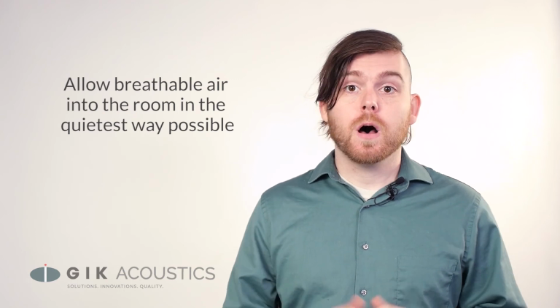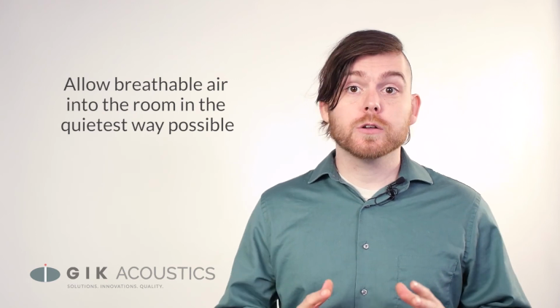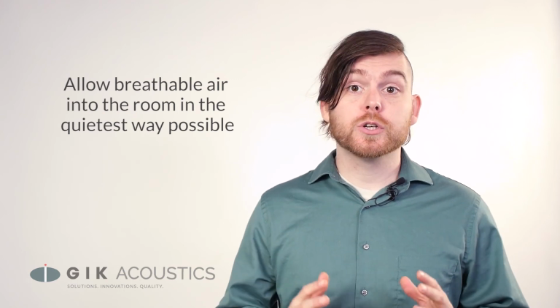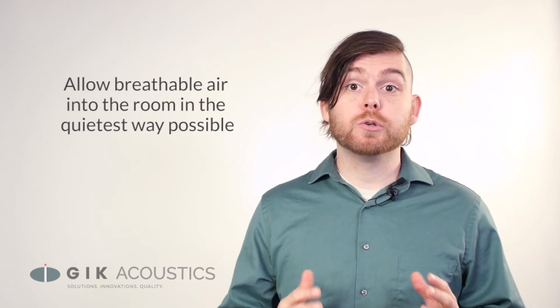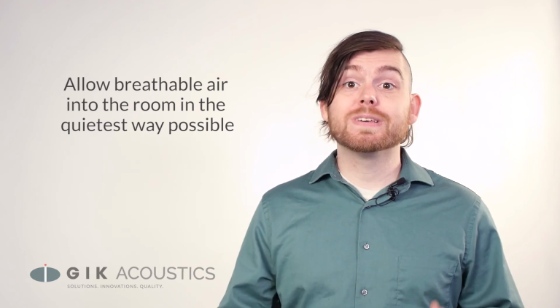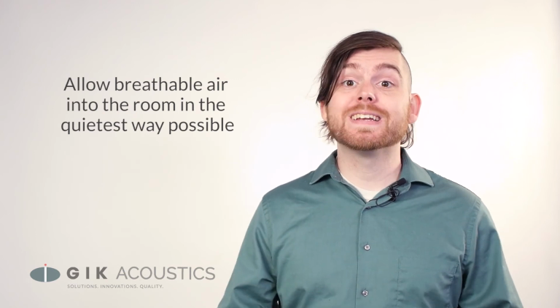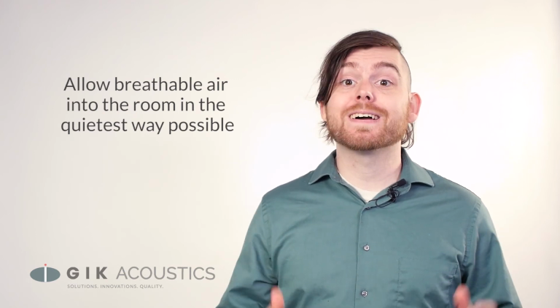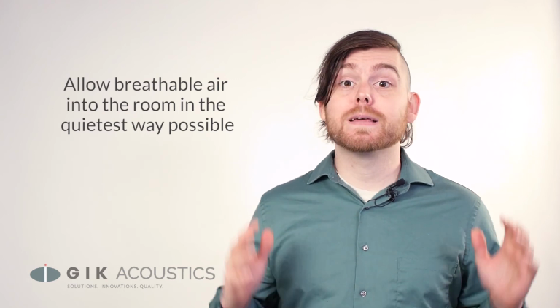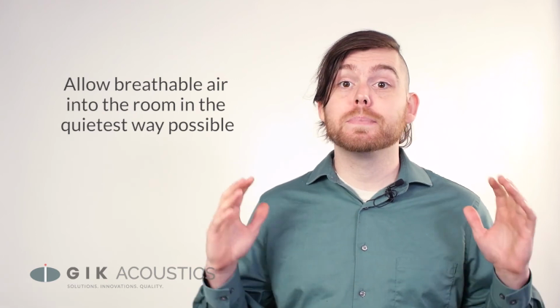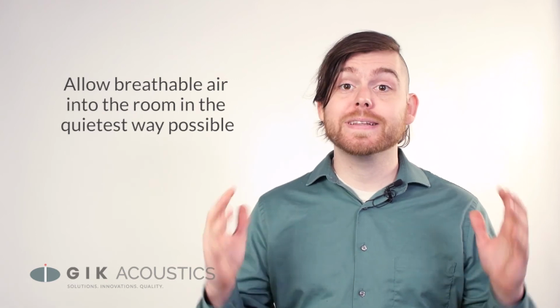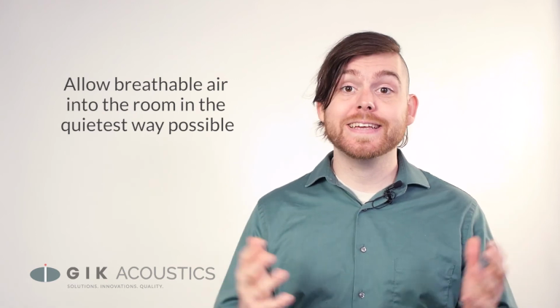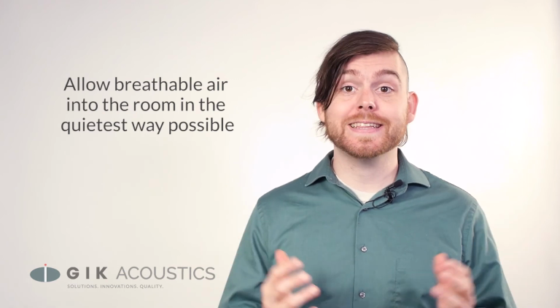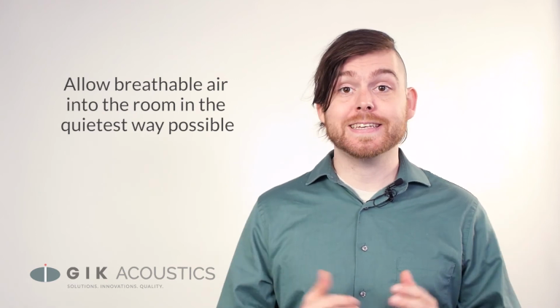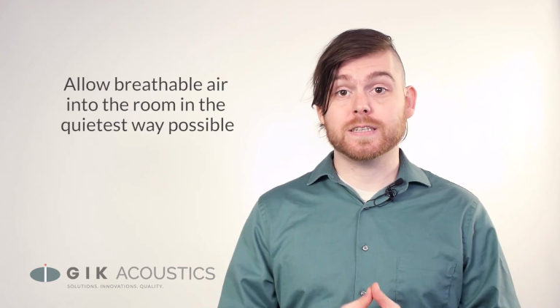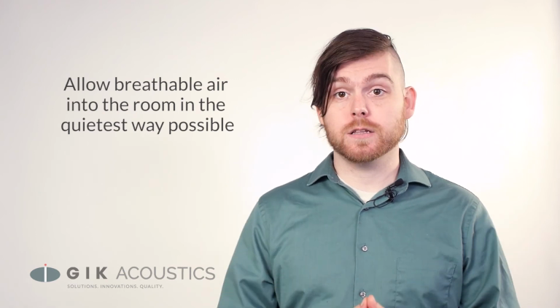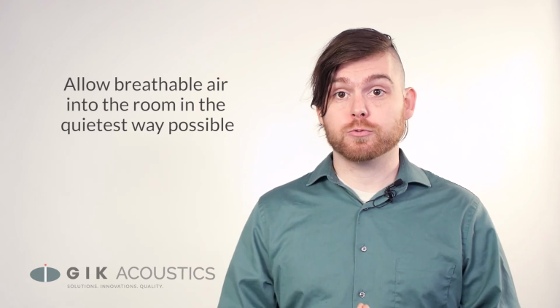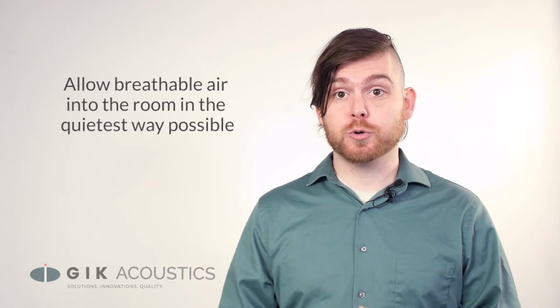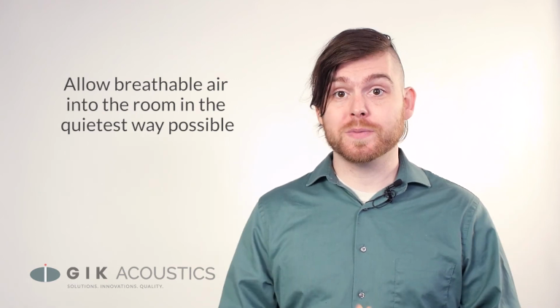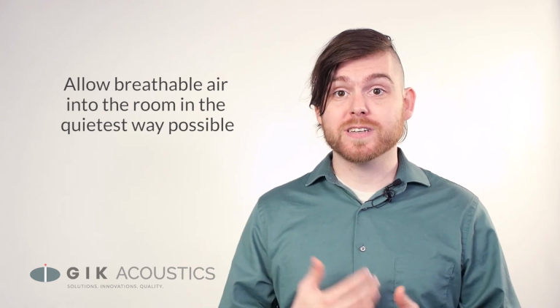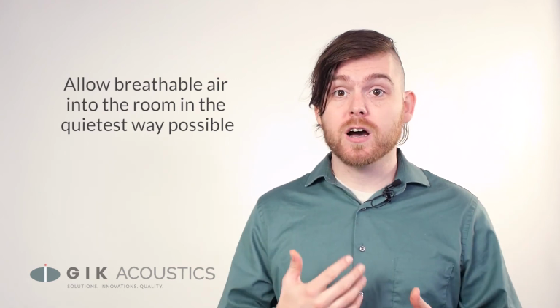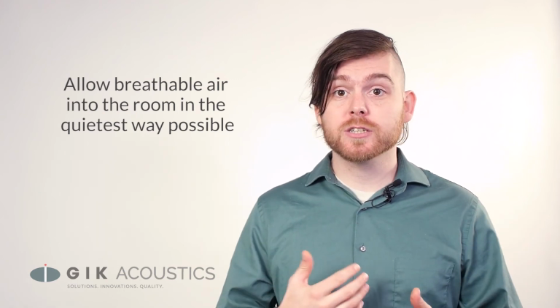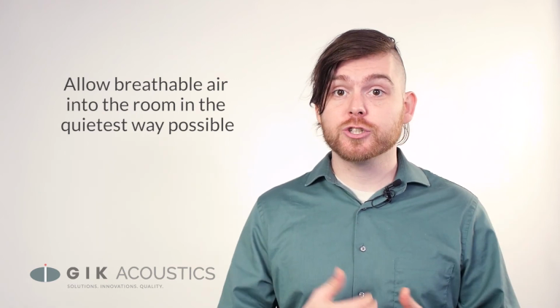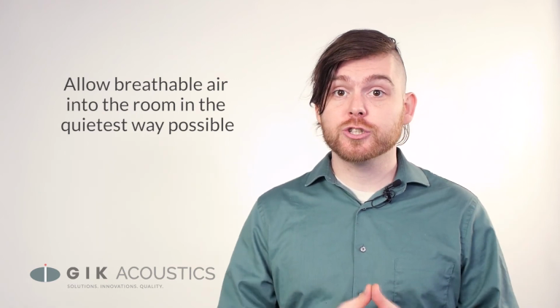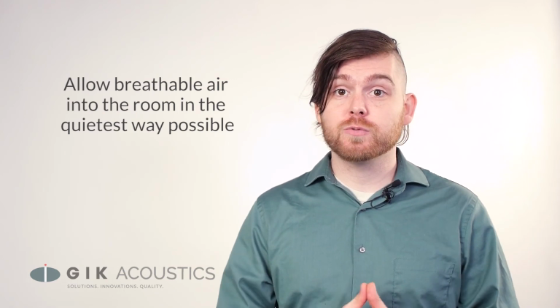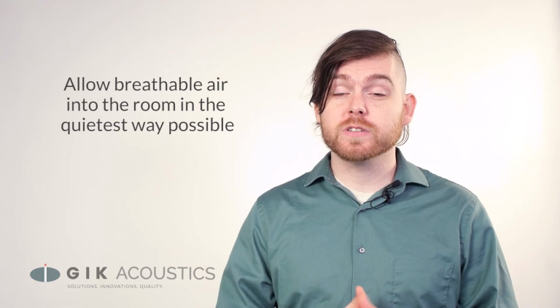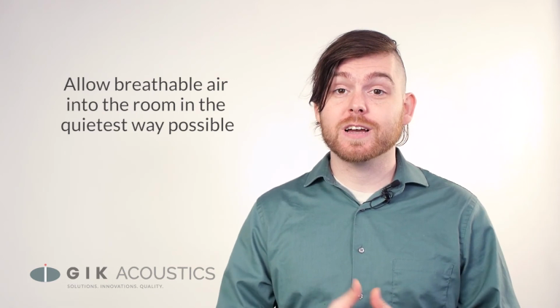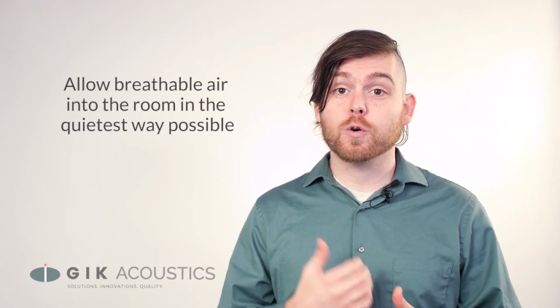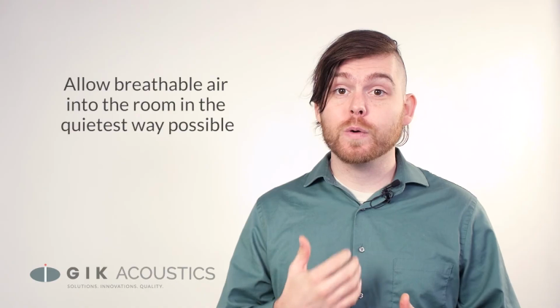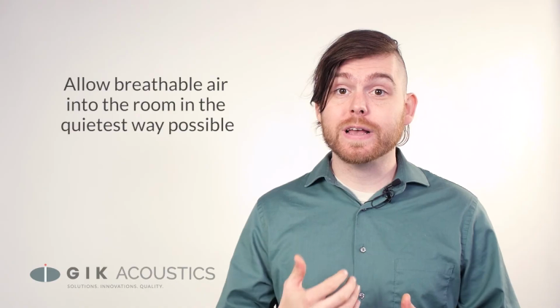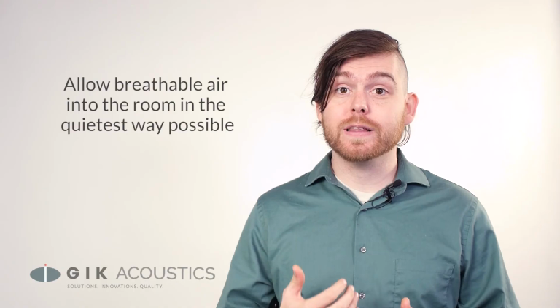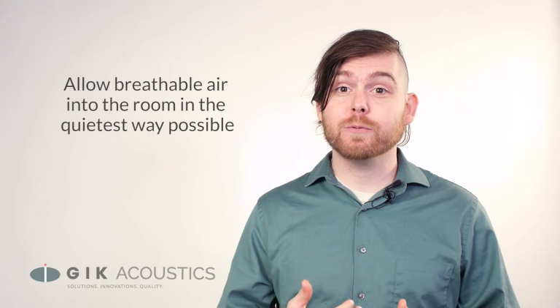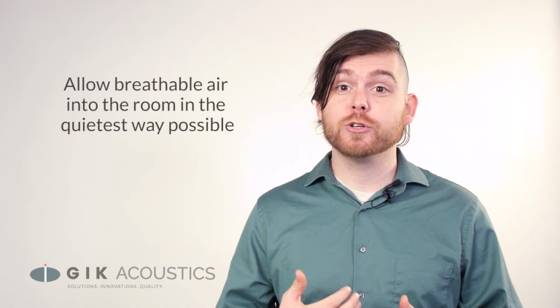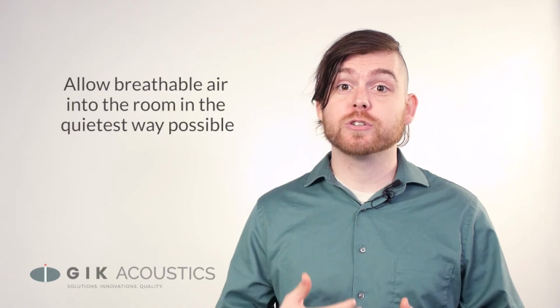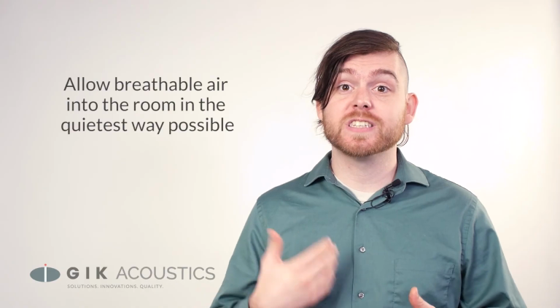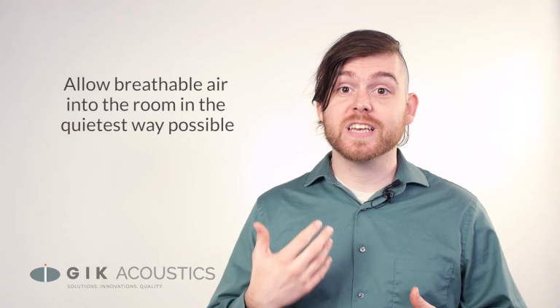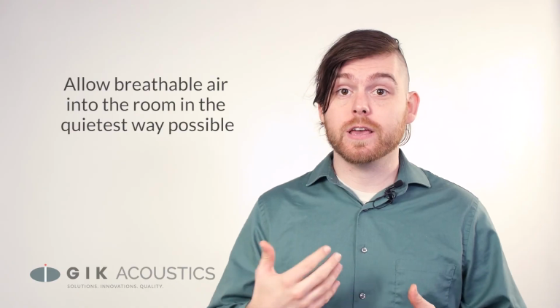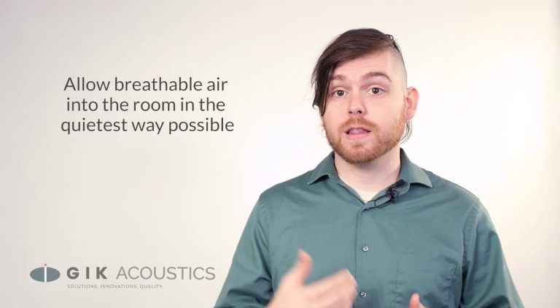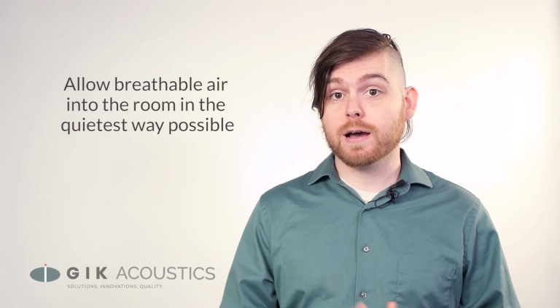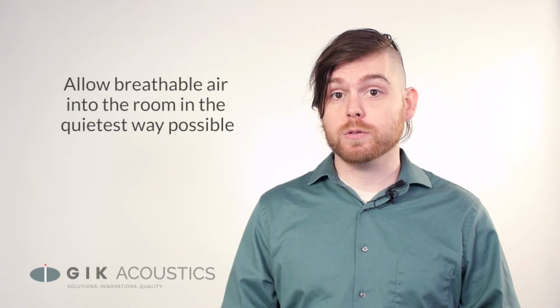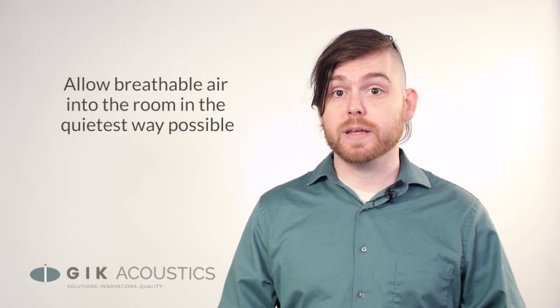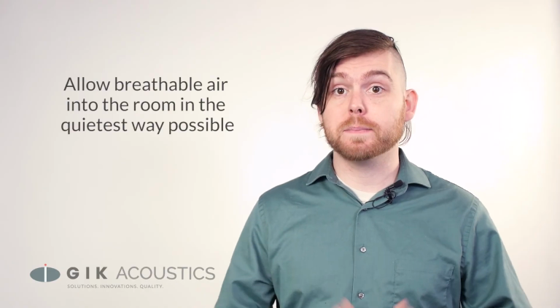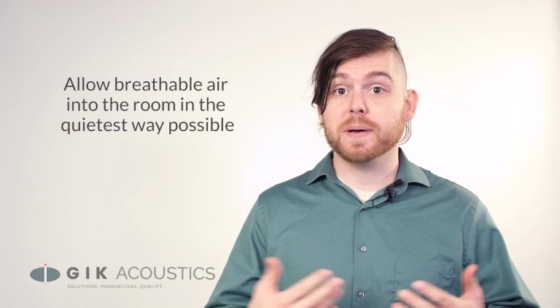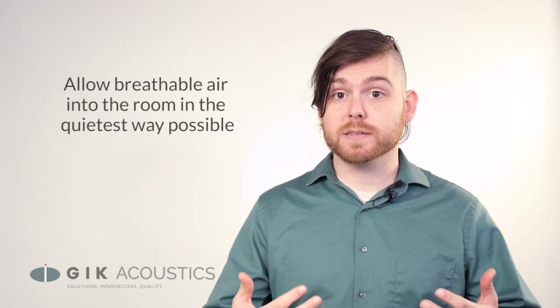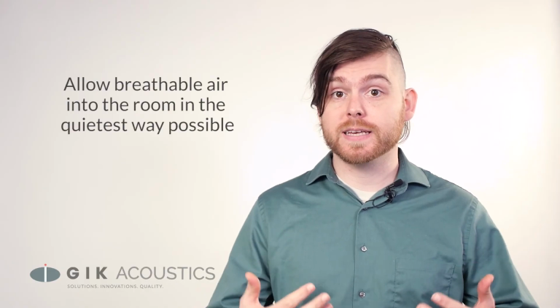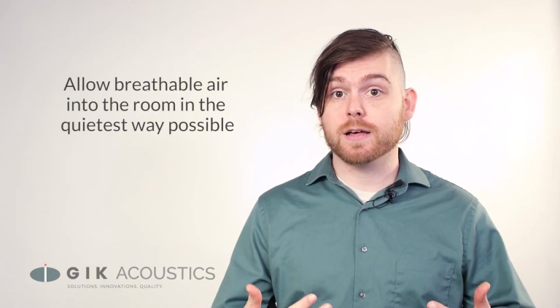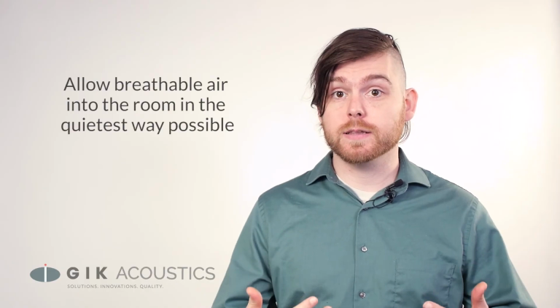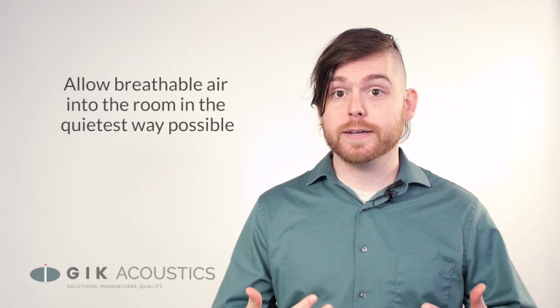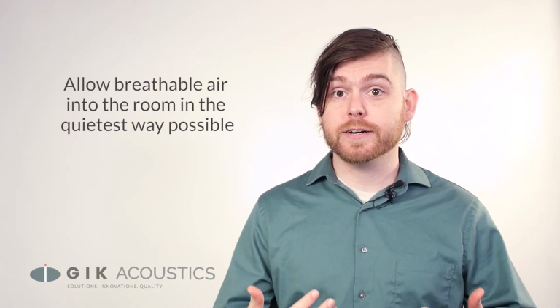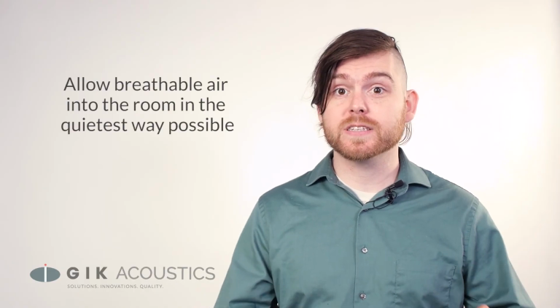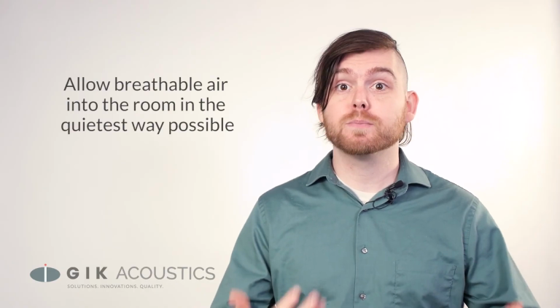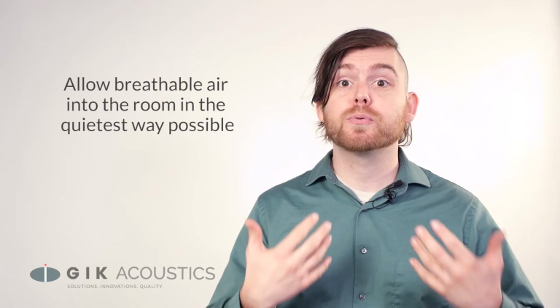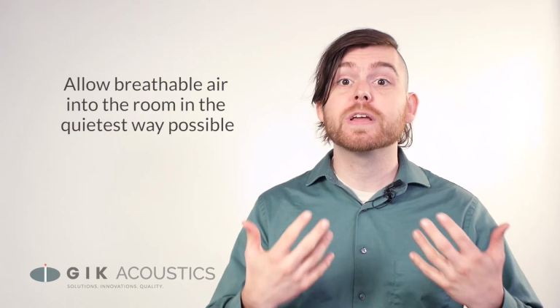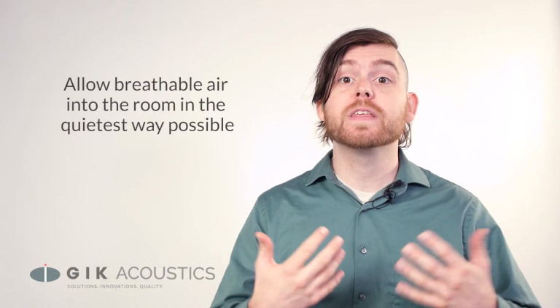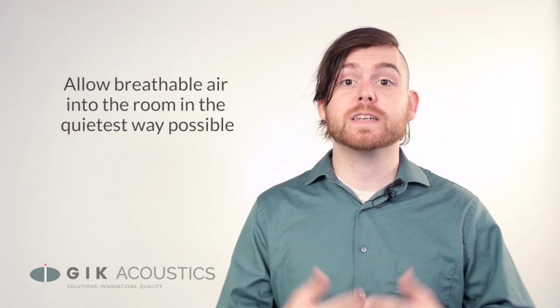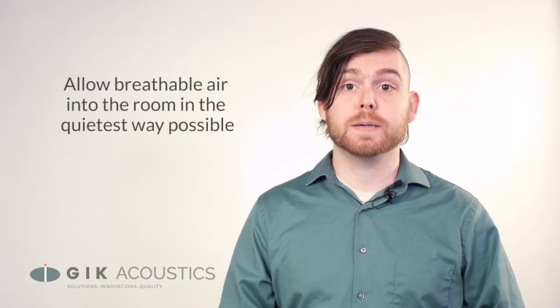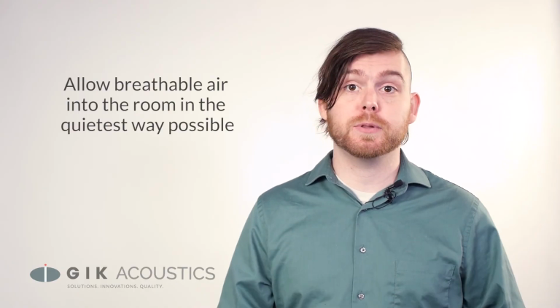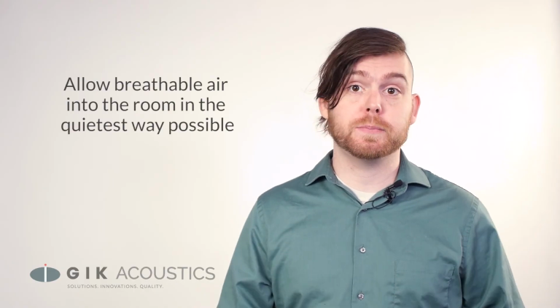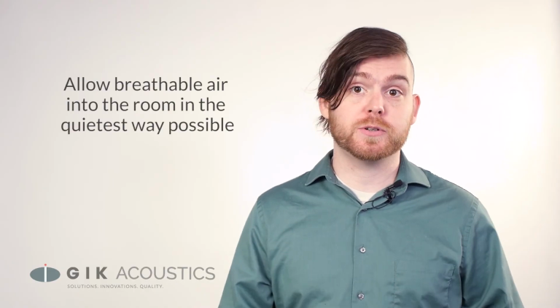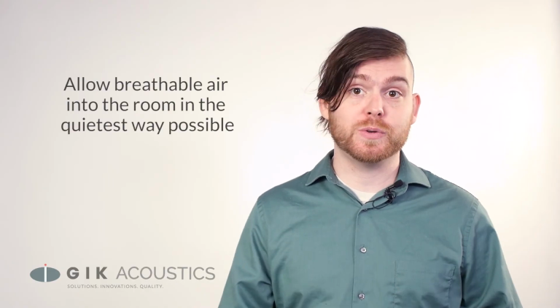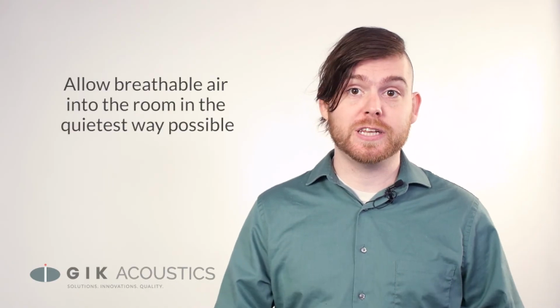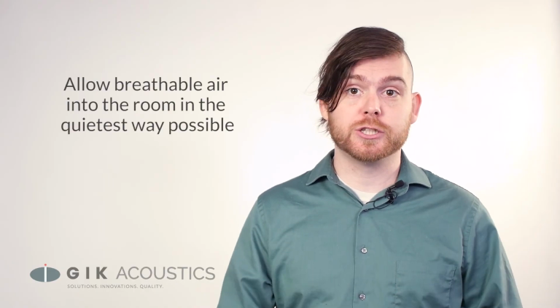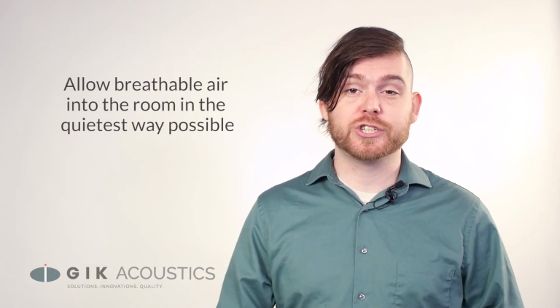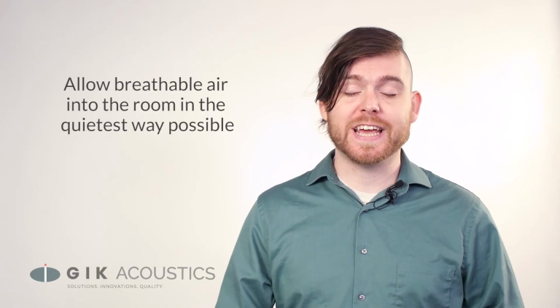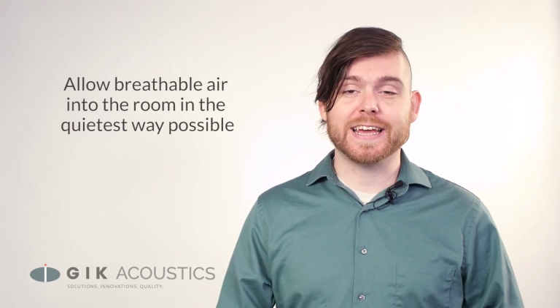Also, you cannot completely seal a room, as oxygen runs out quickly when you're singing loudly and belting out lyrics and breathing deeply between each take.